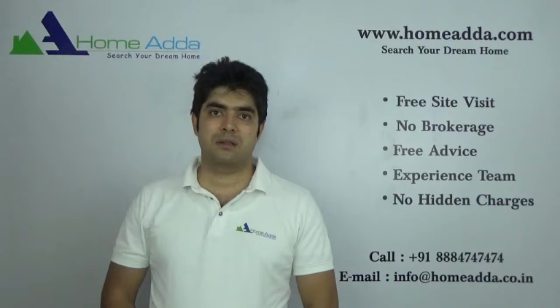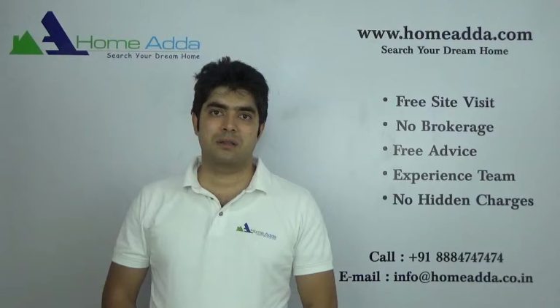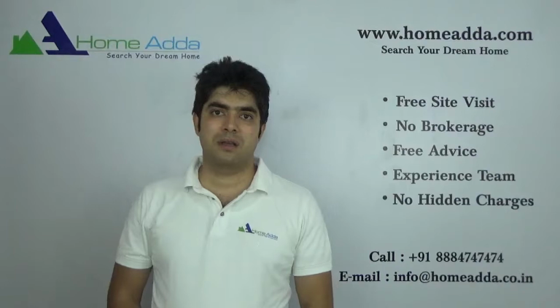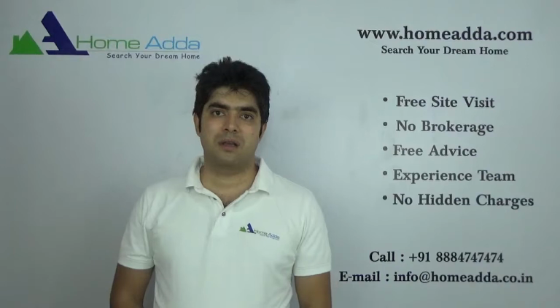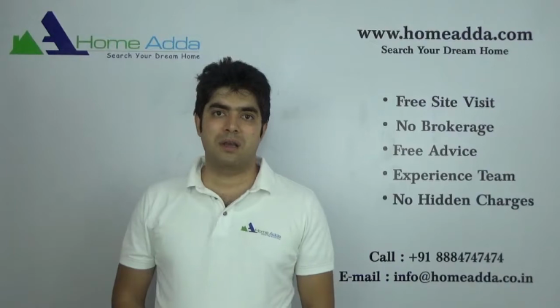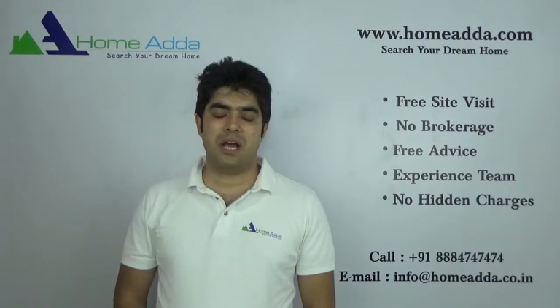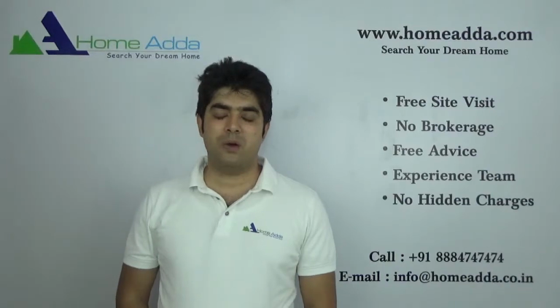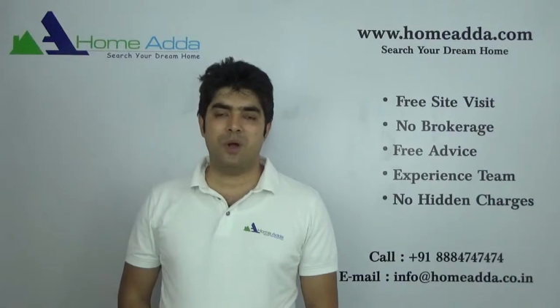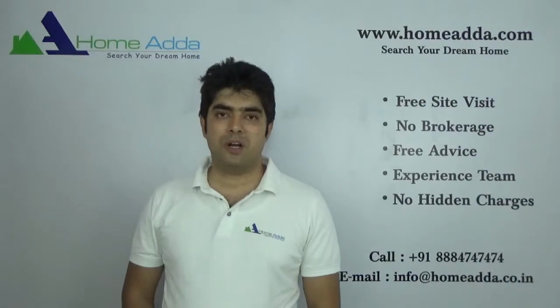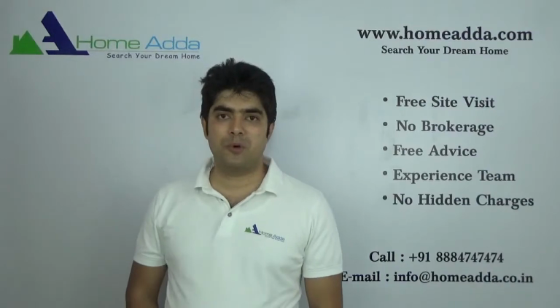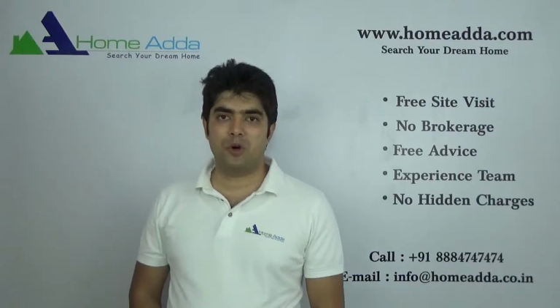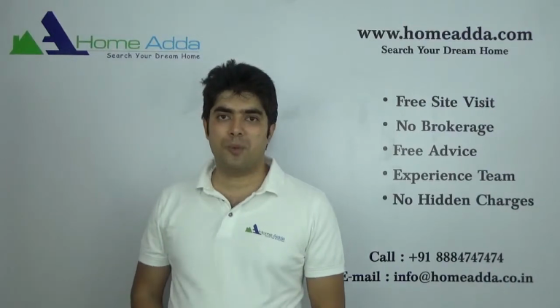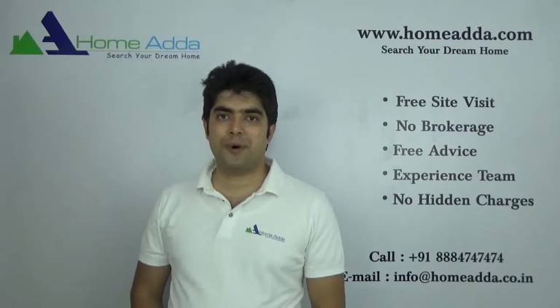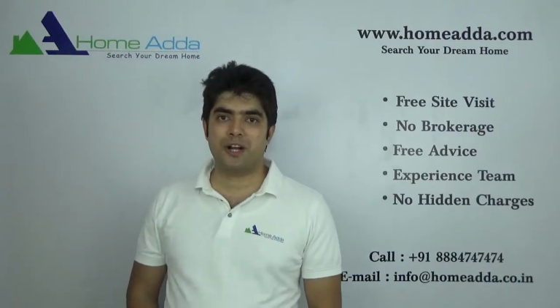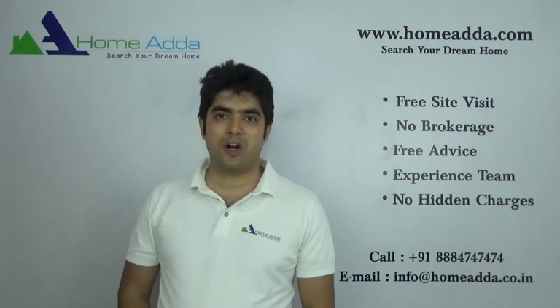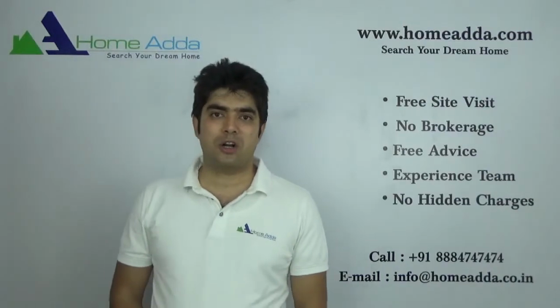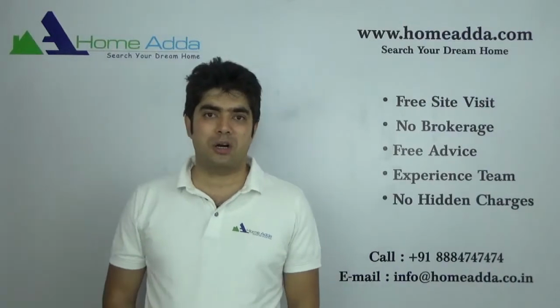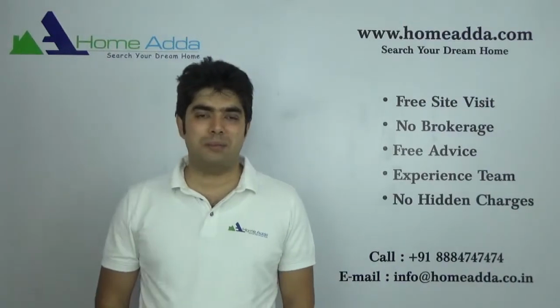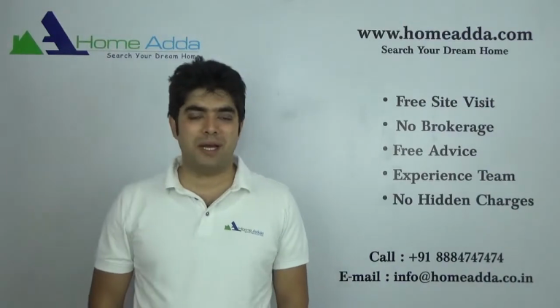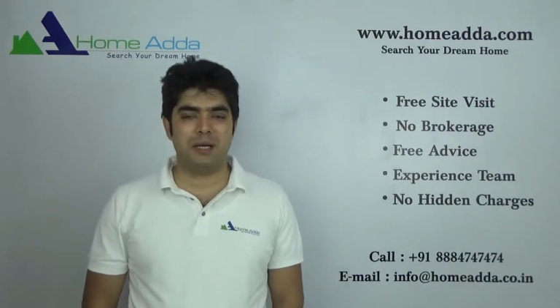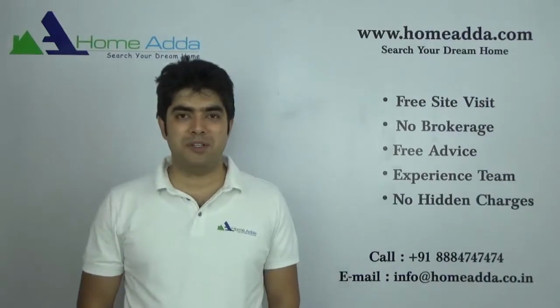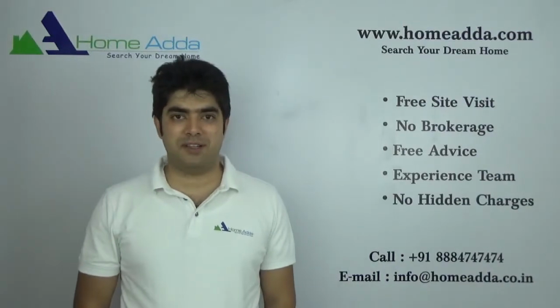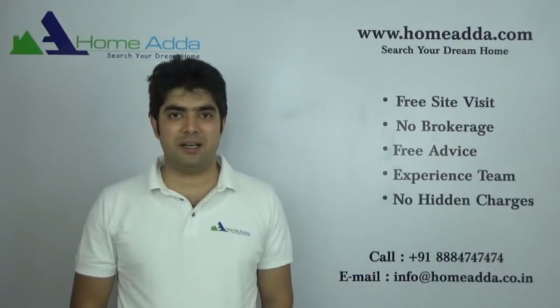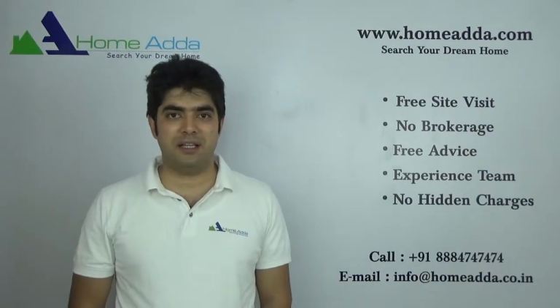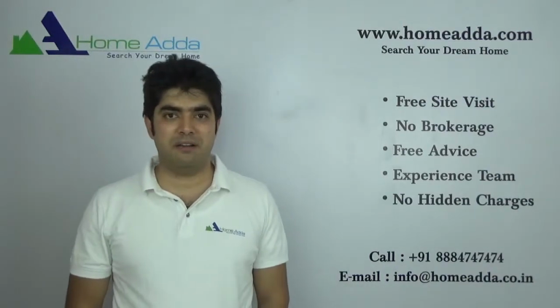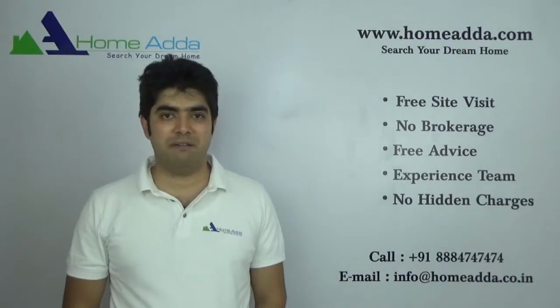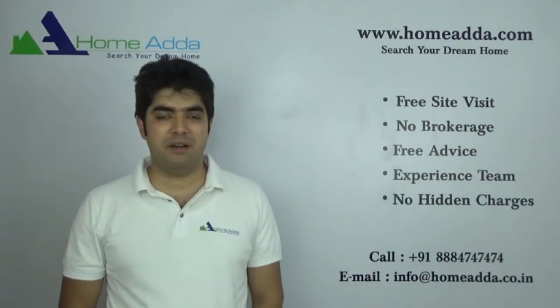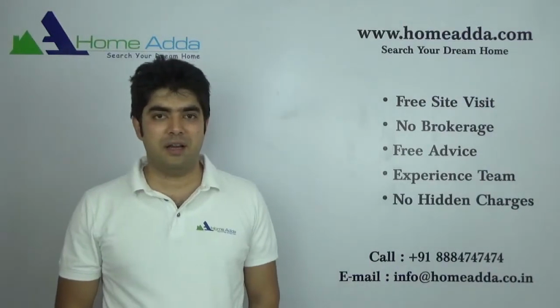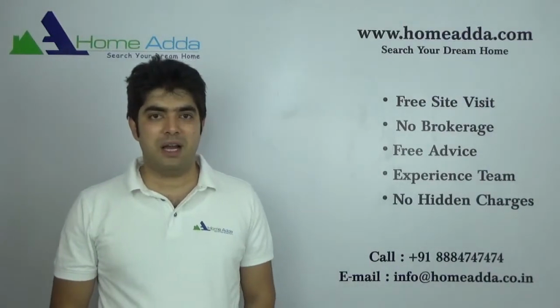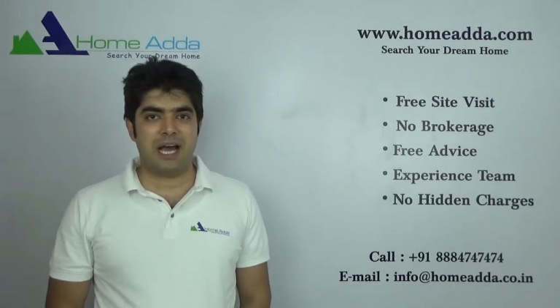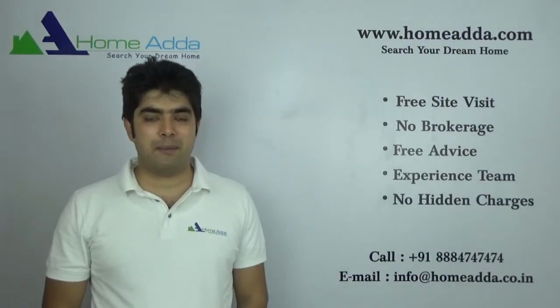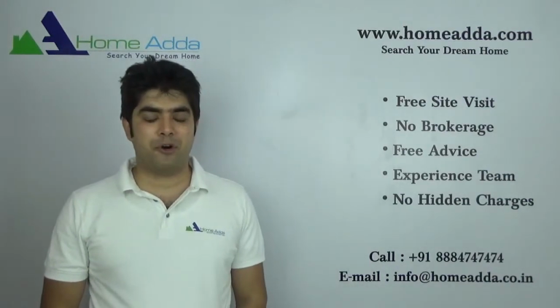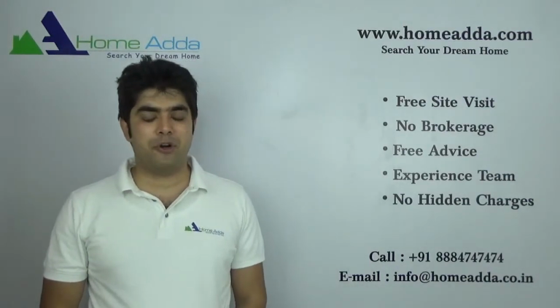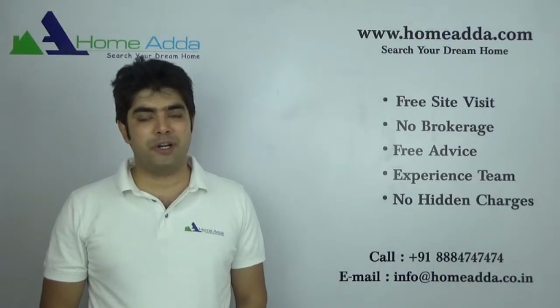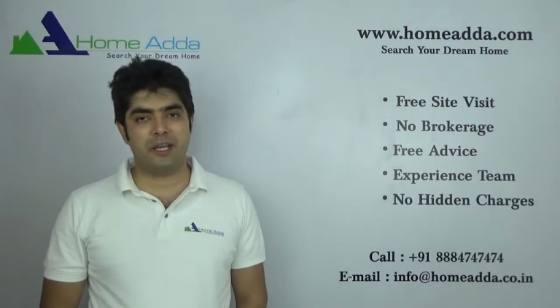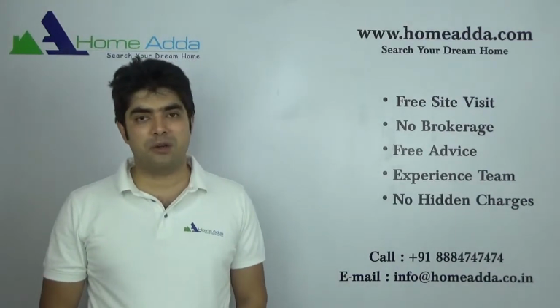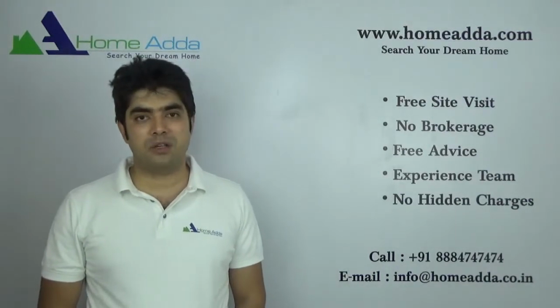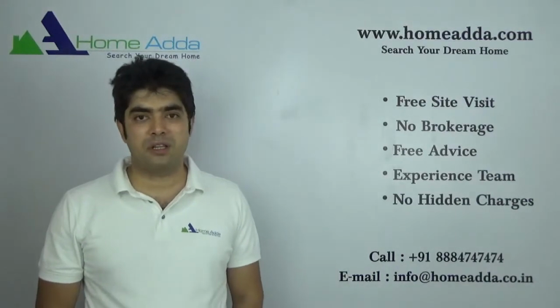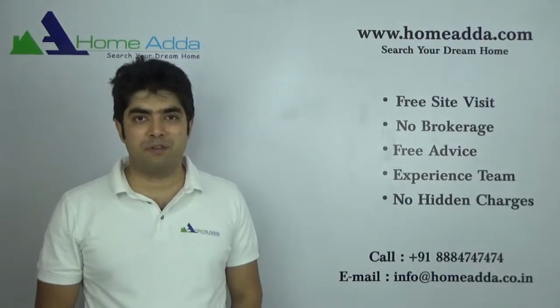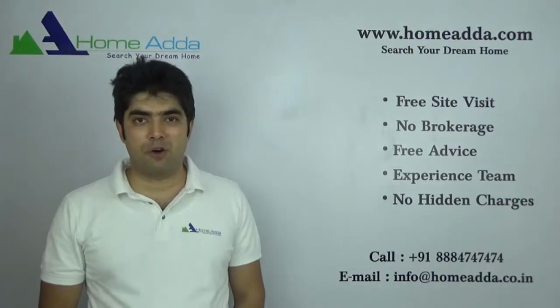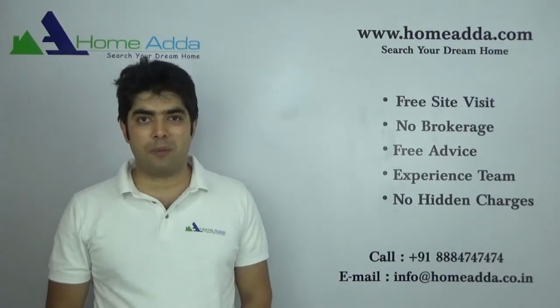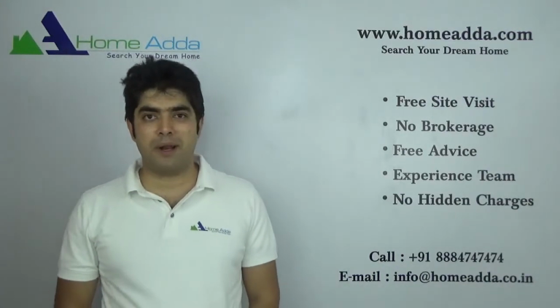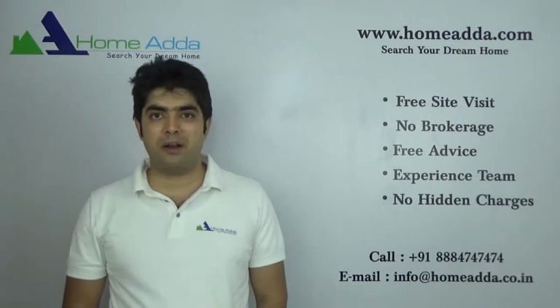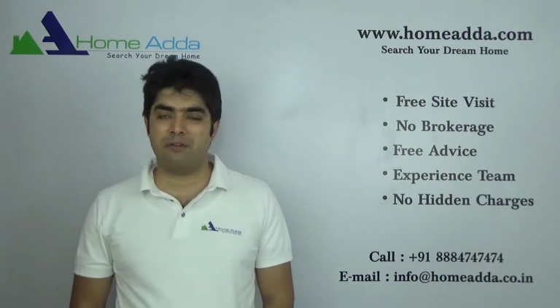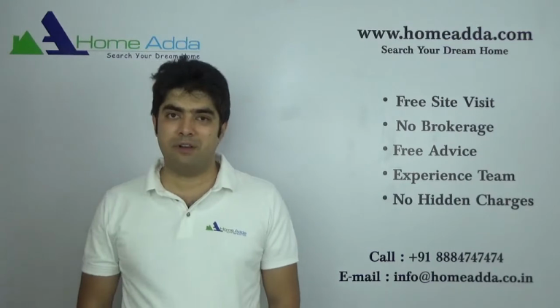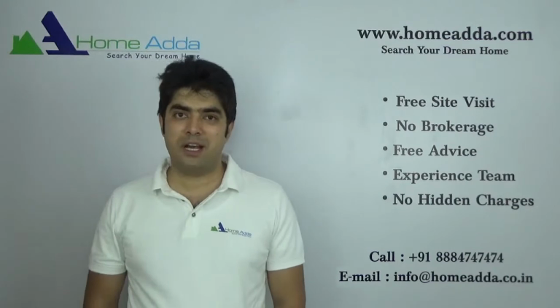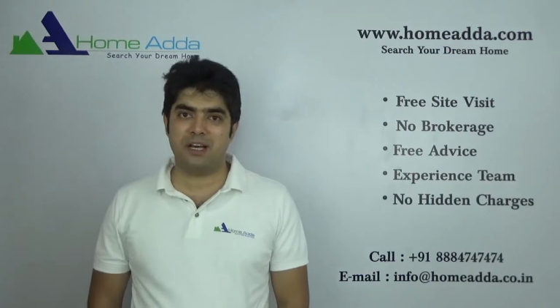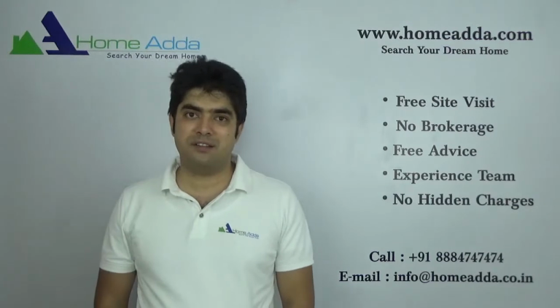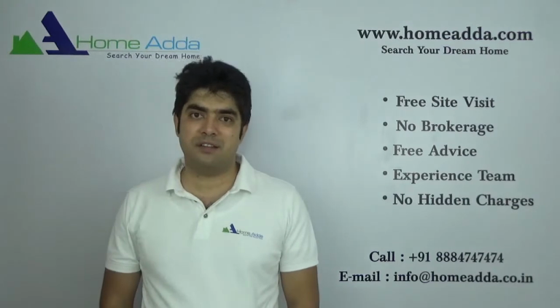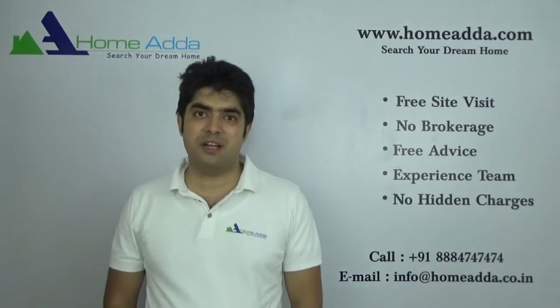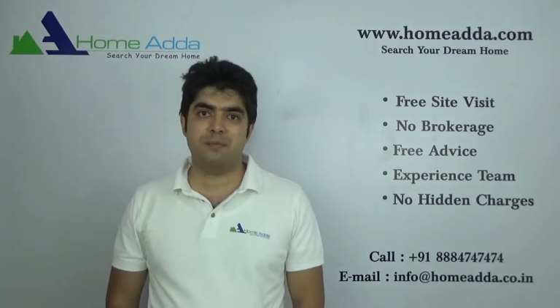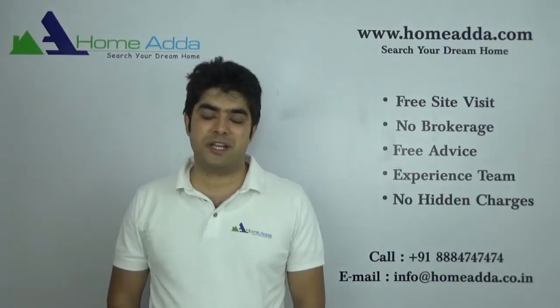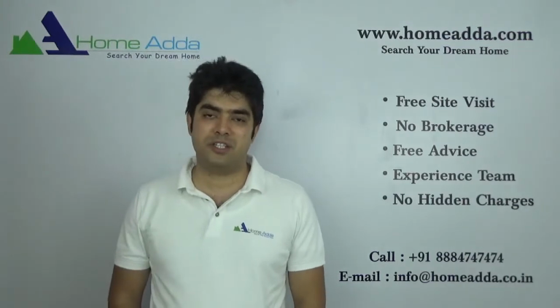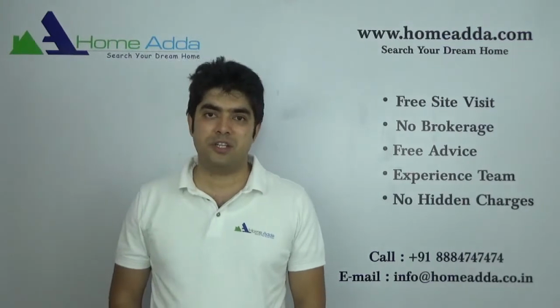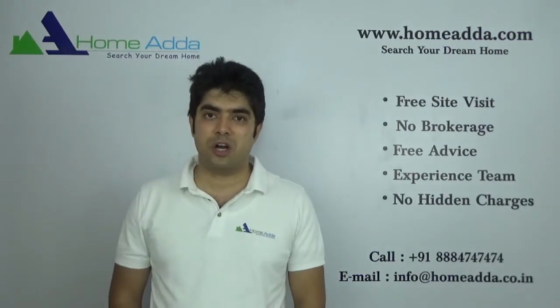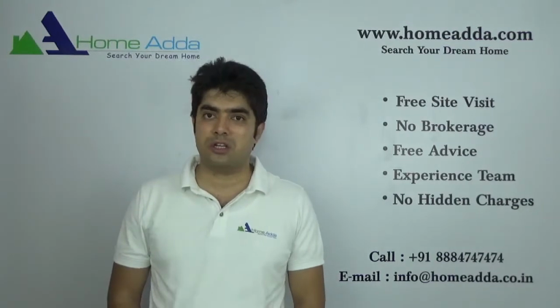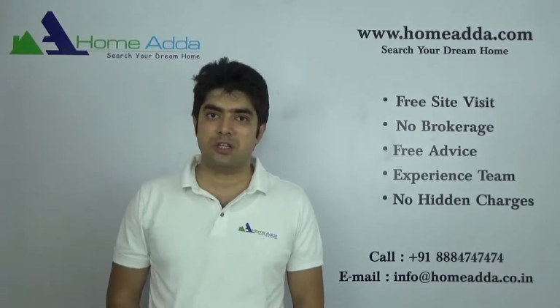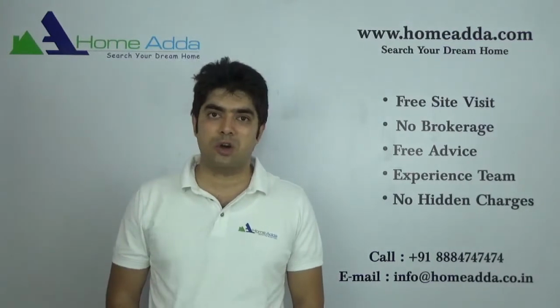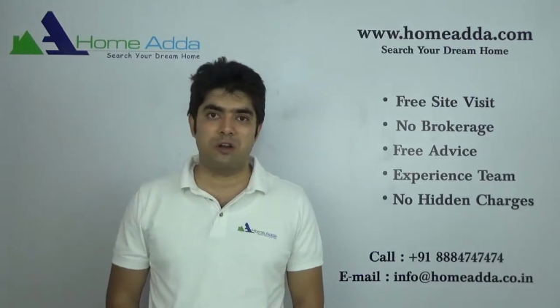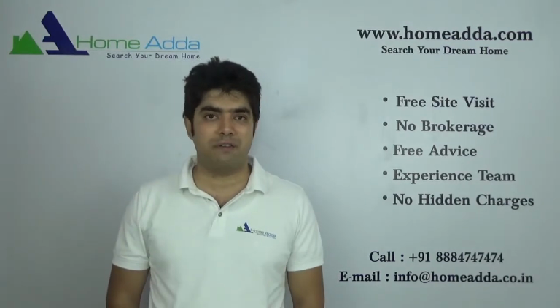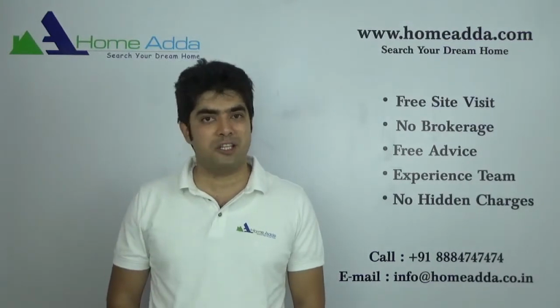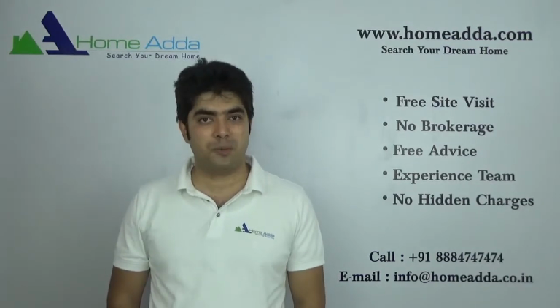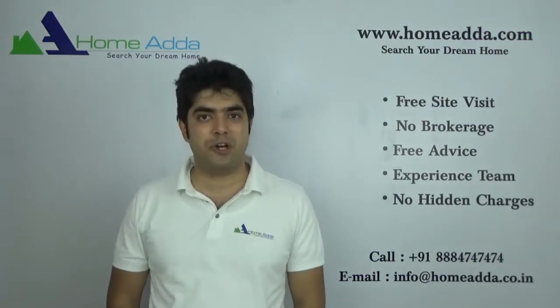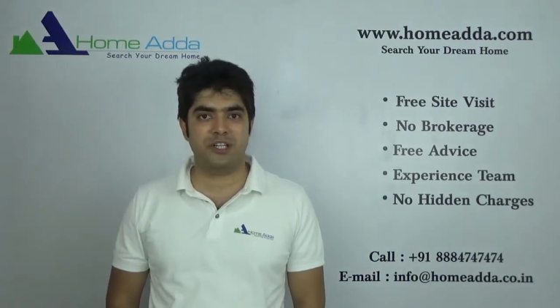Hi, welcome to HomeMutter.com. My name is Sahadev. I am going to take you through the floor plan of villas in the Prestige Augusta Golf Village project.